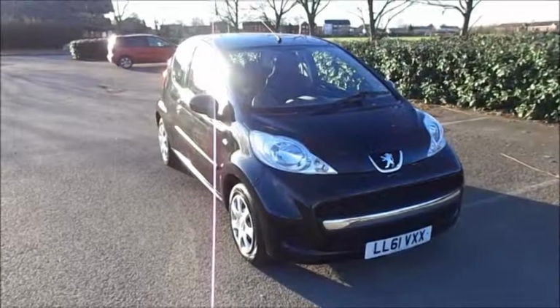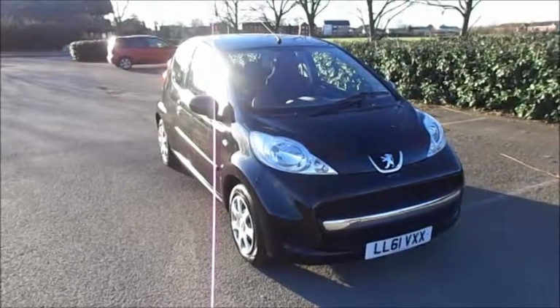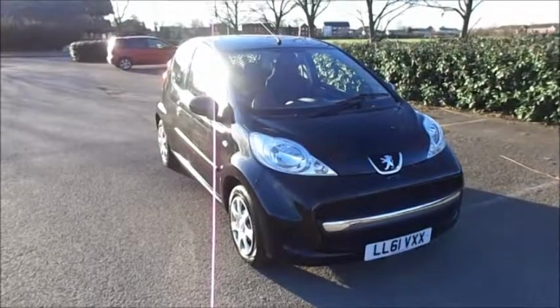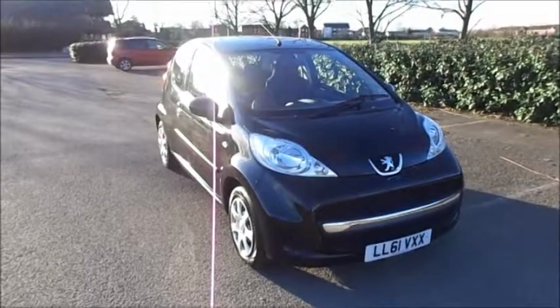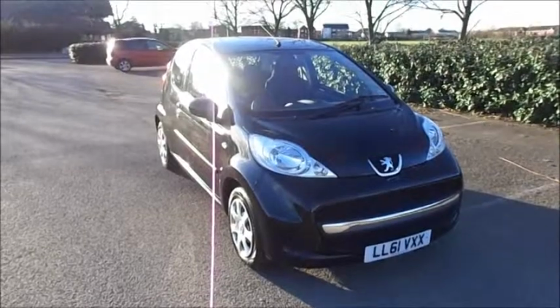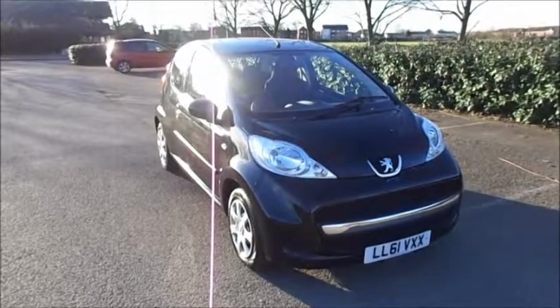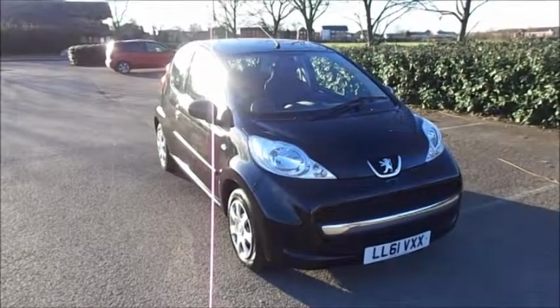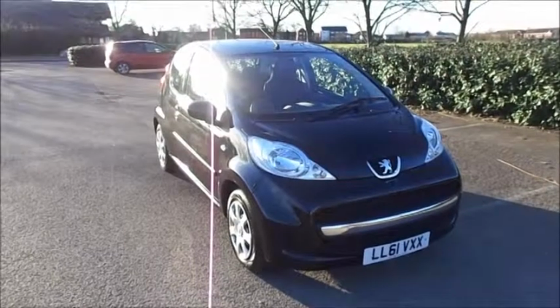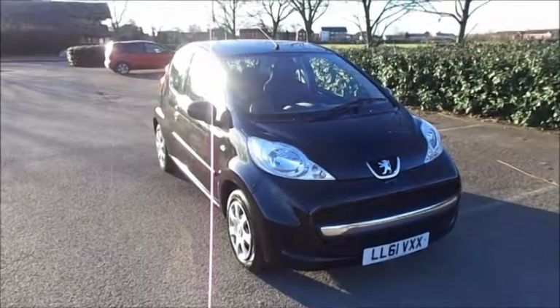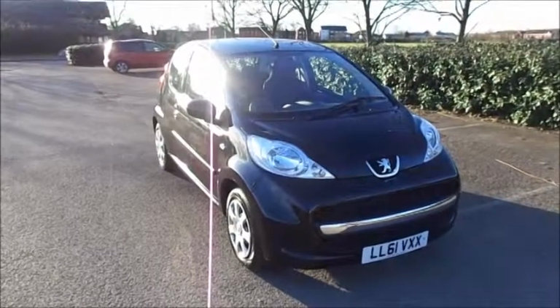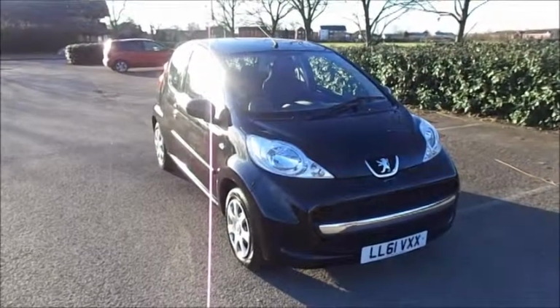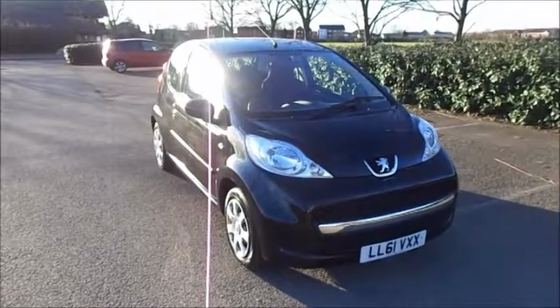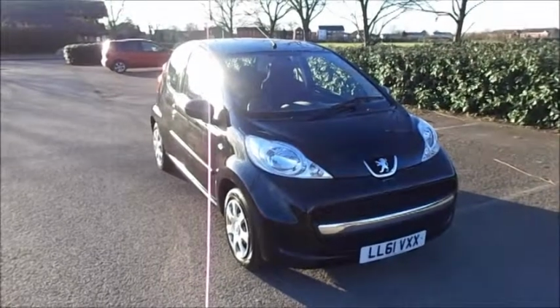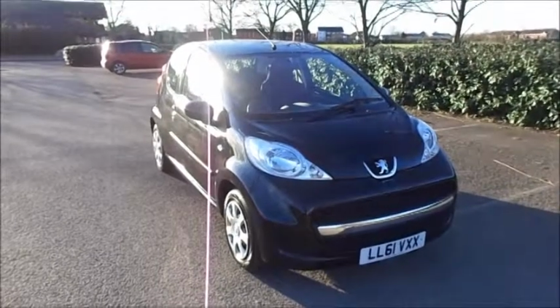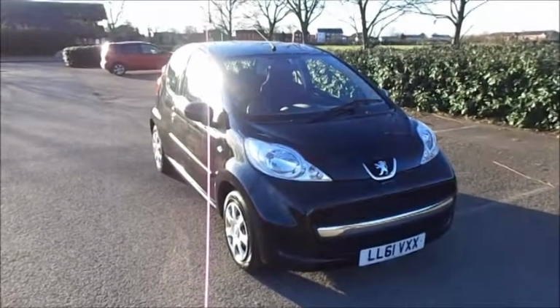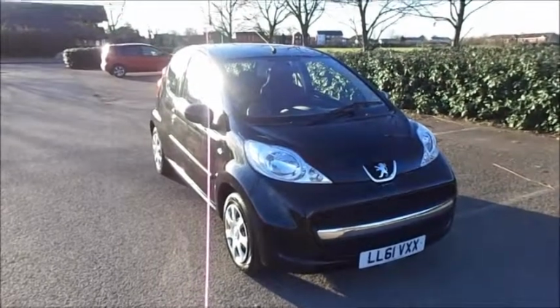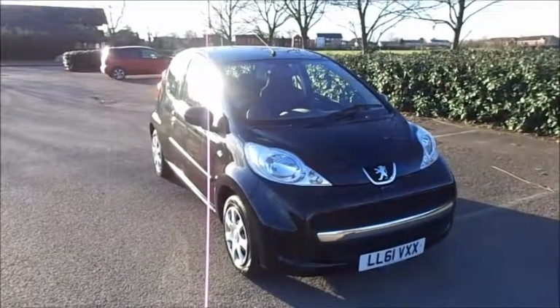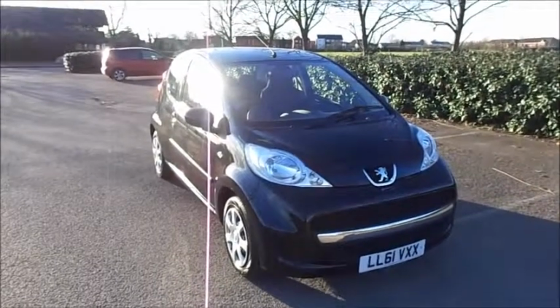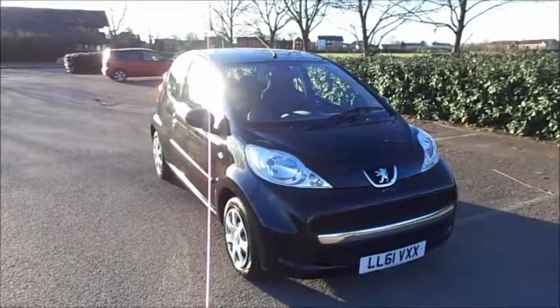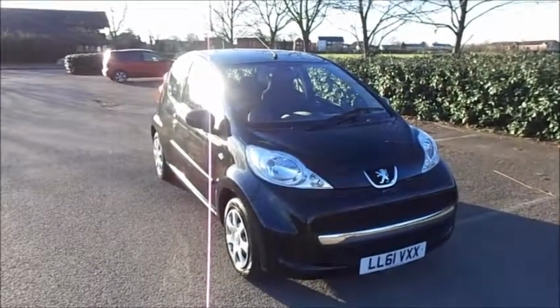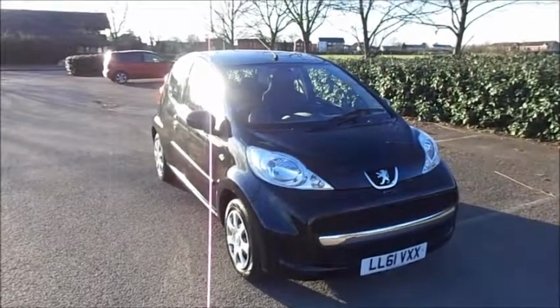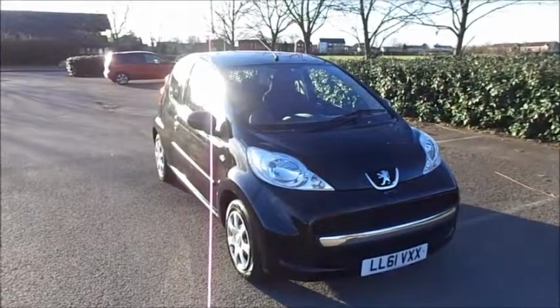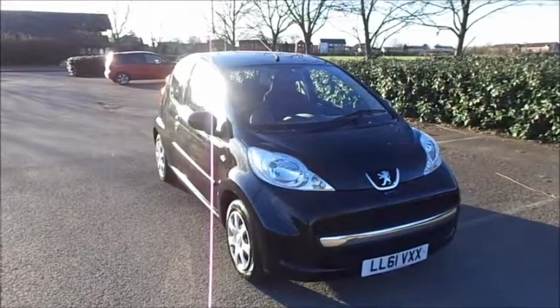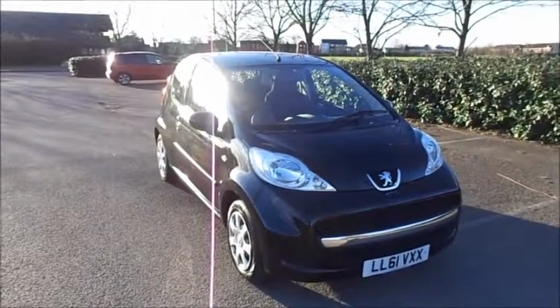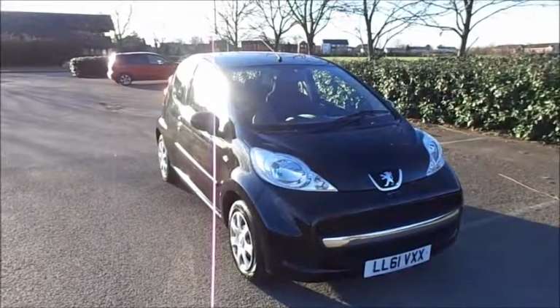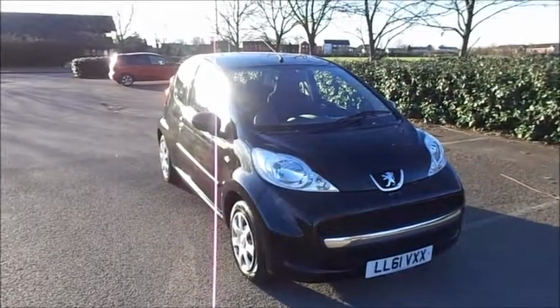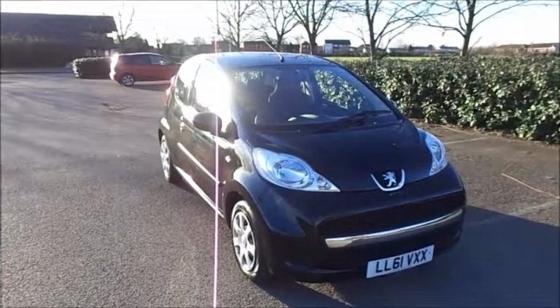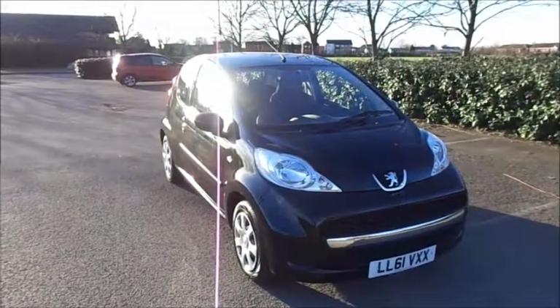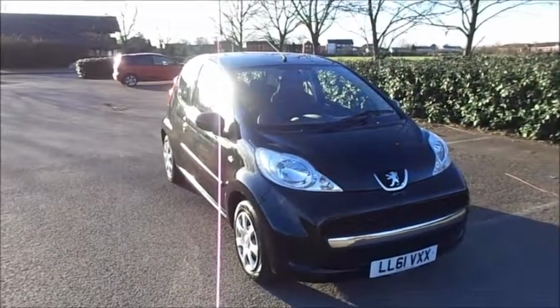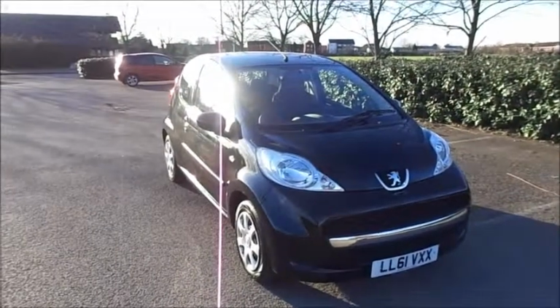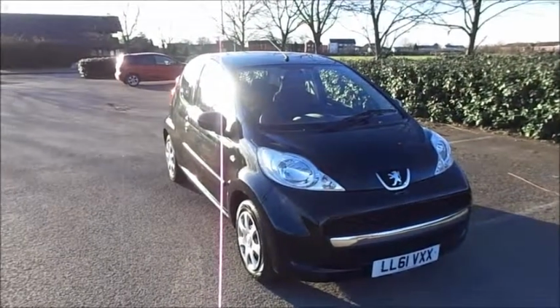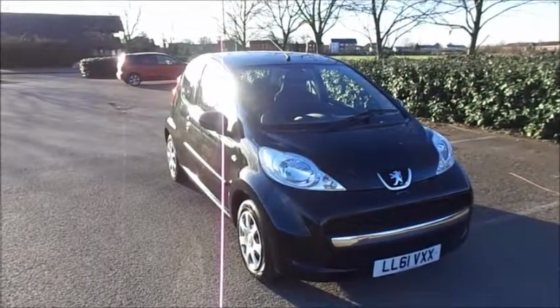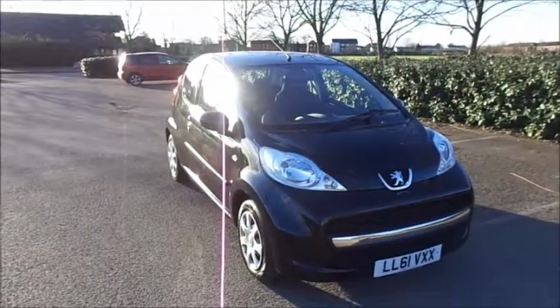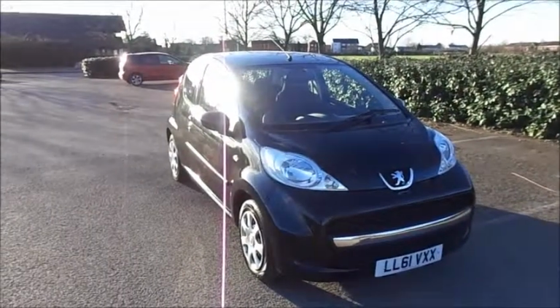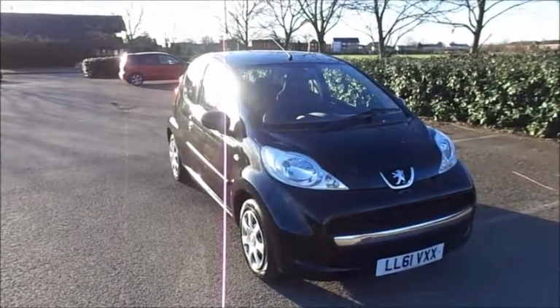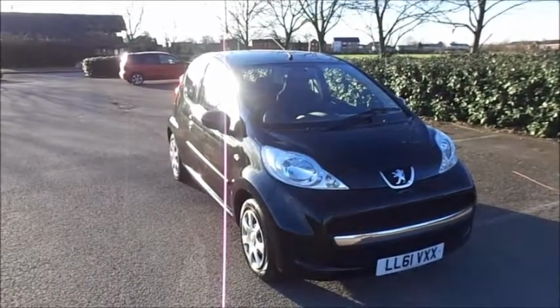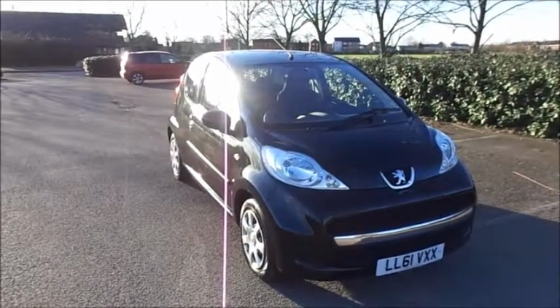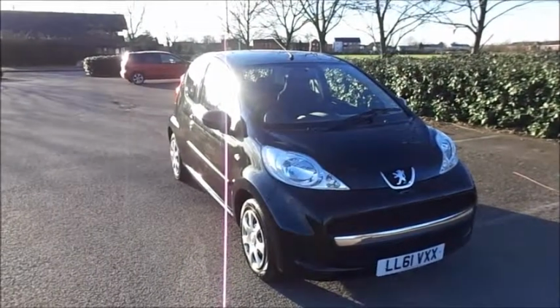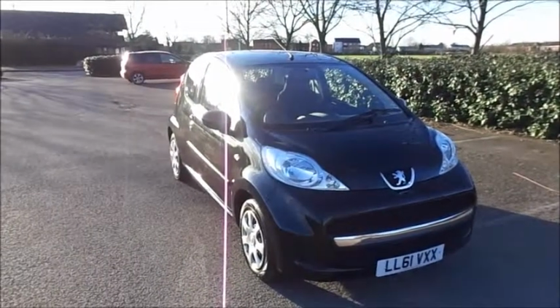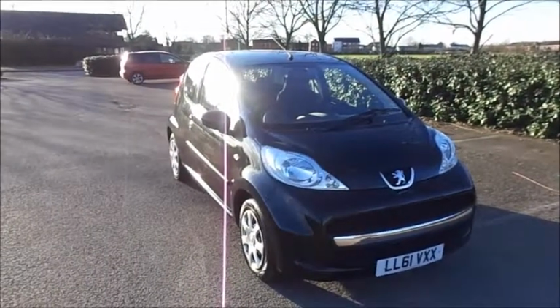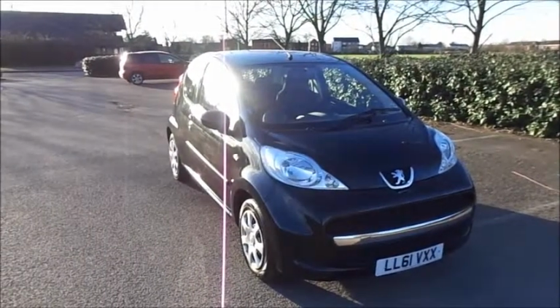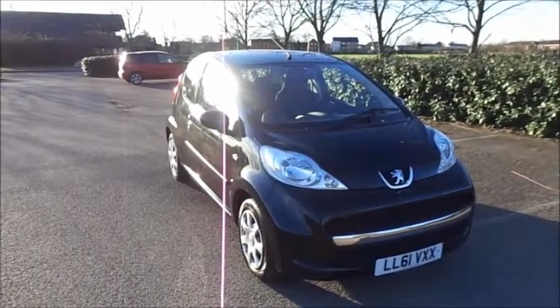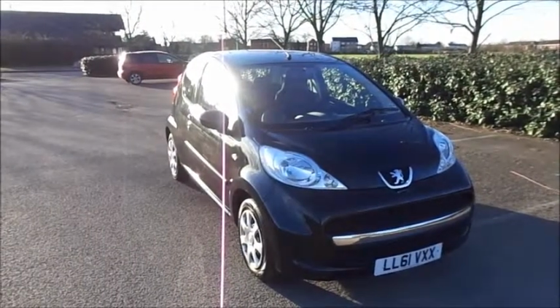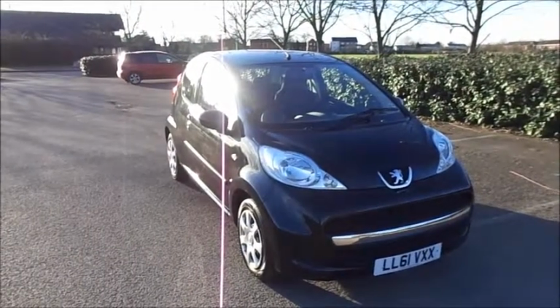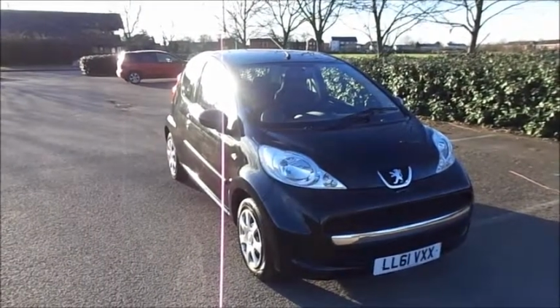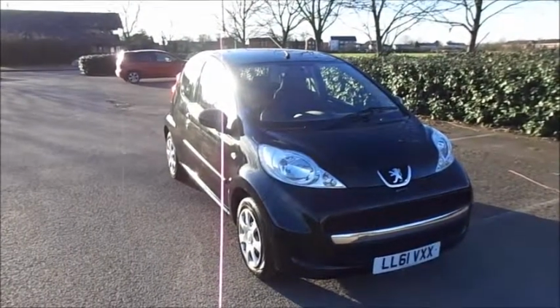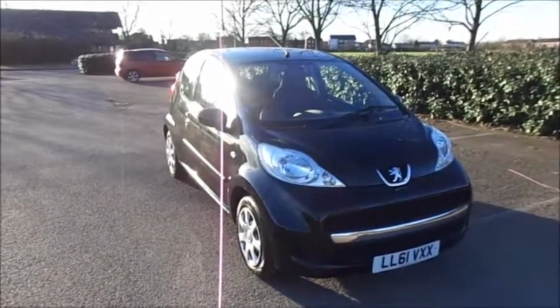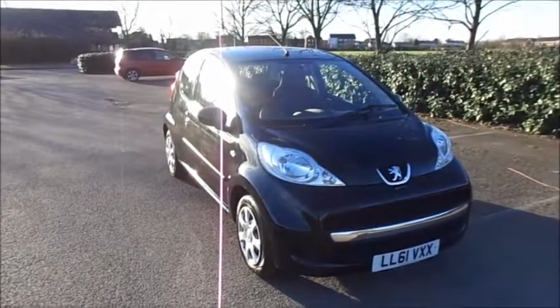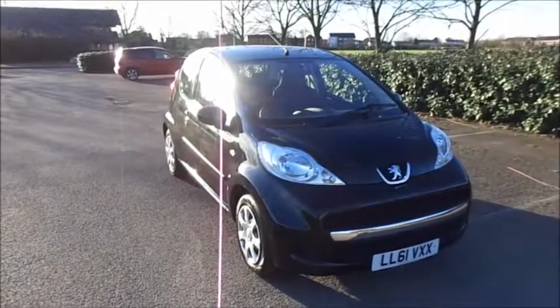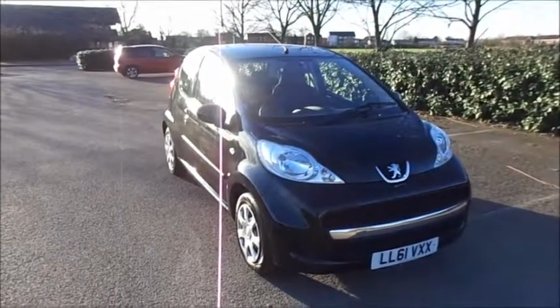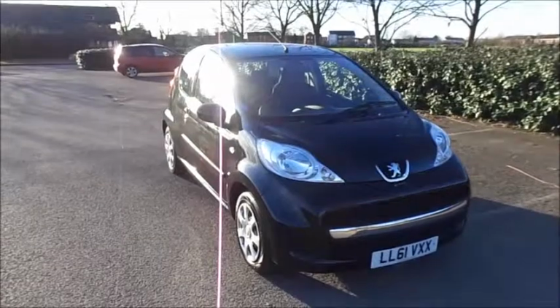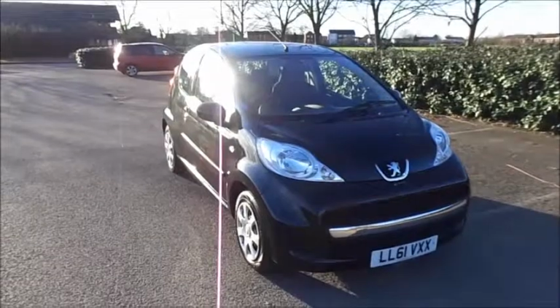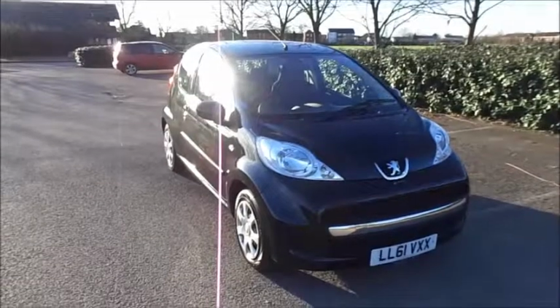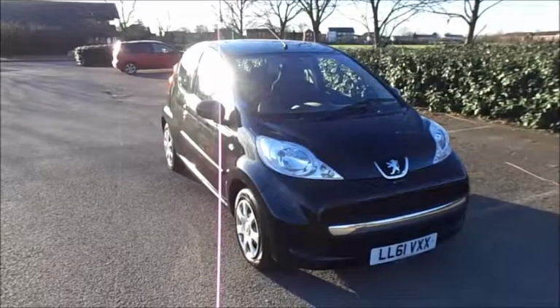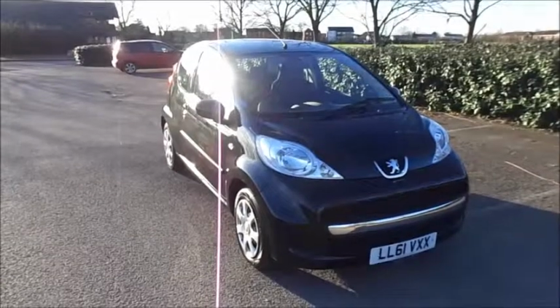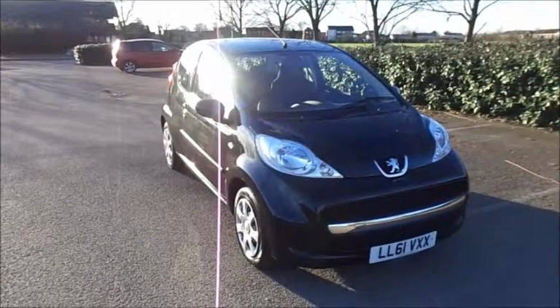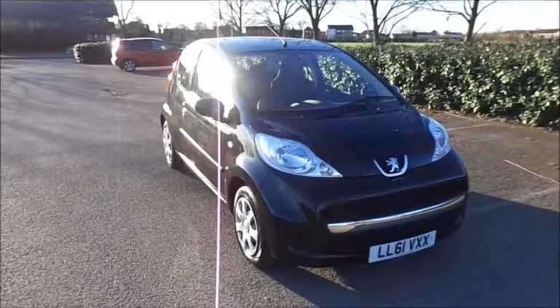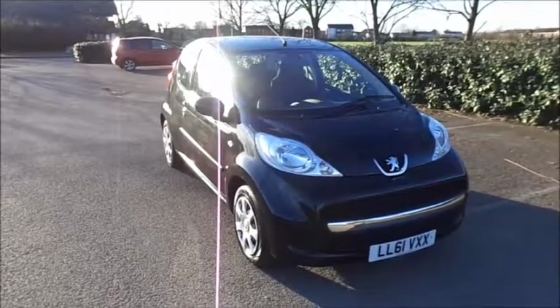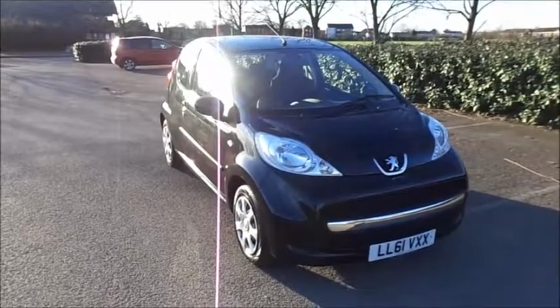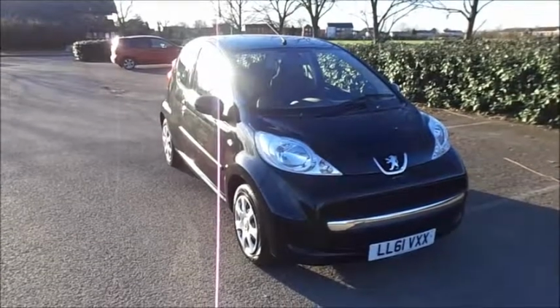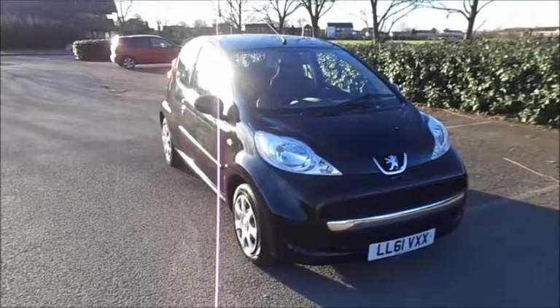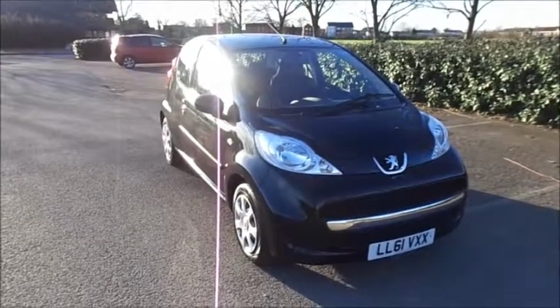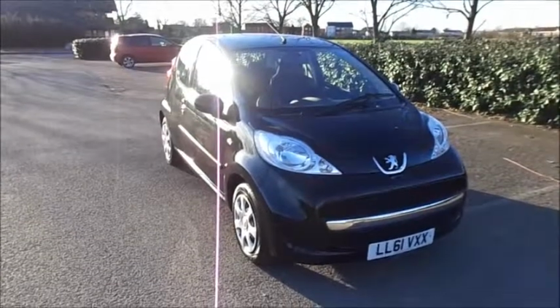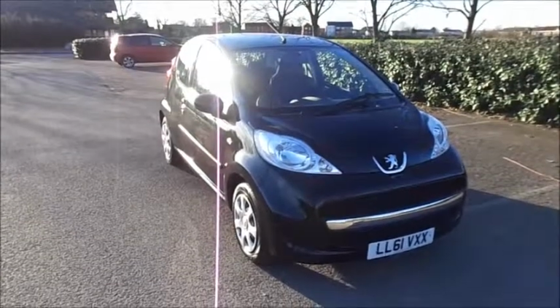Welcome to Now Vauxhall. Here today we have a Peugeot 107 1L Urban, three door fitted with a manual transmission.